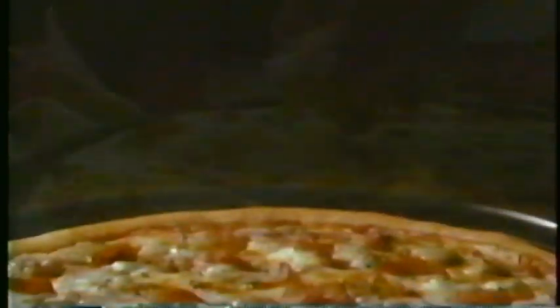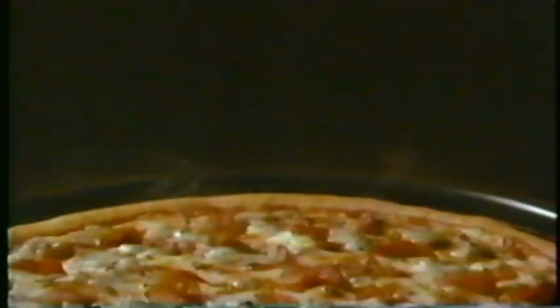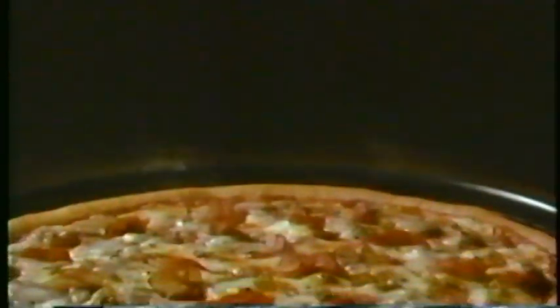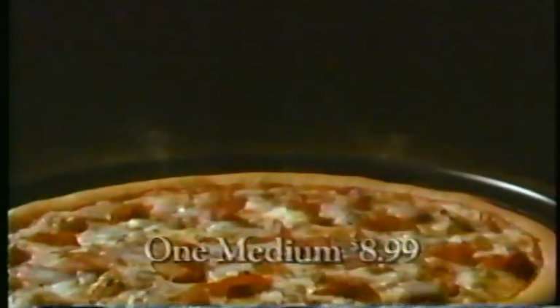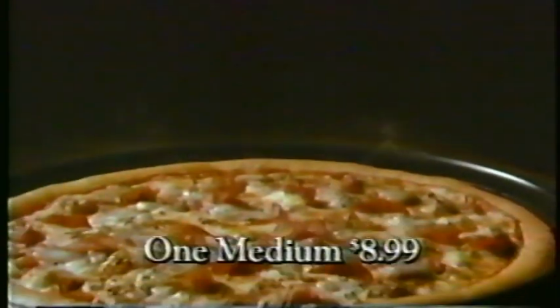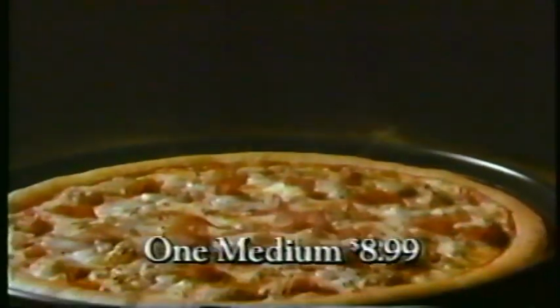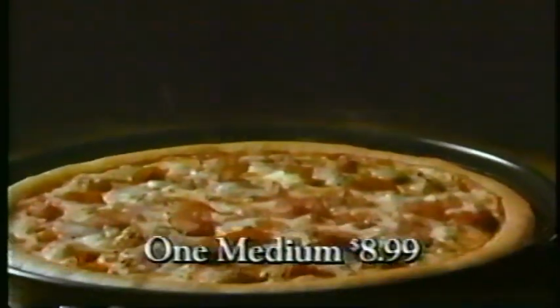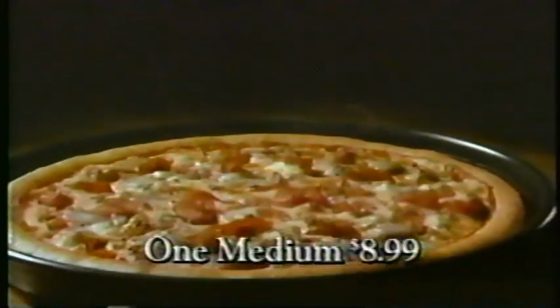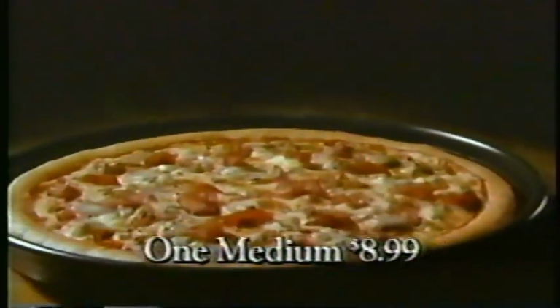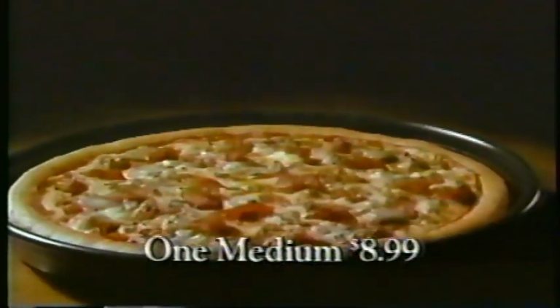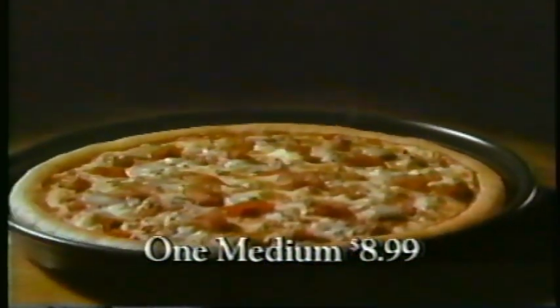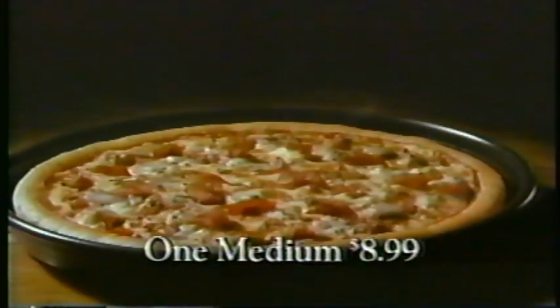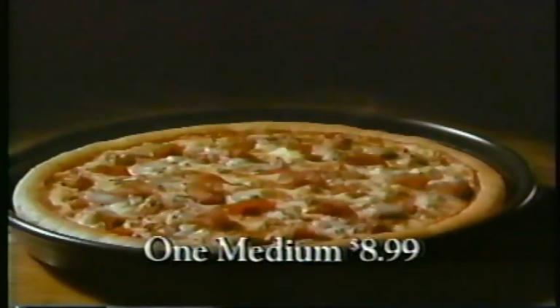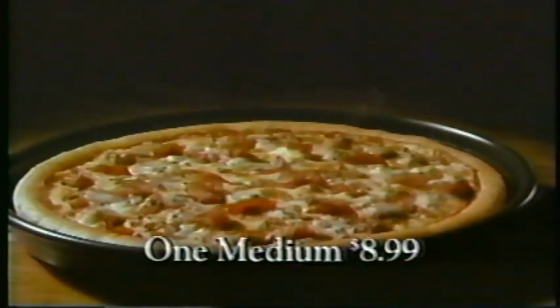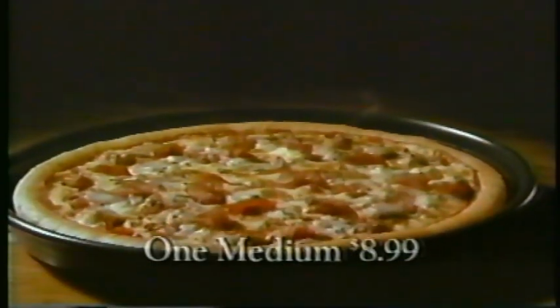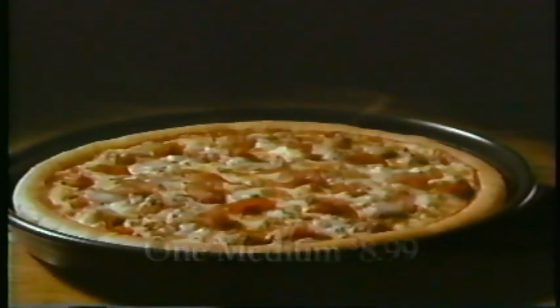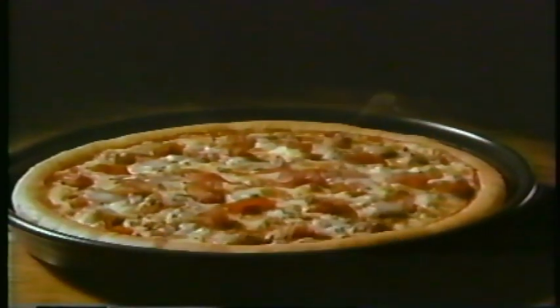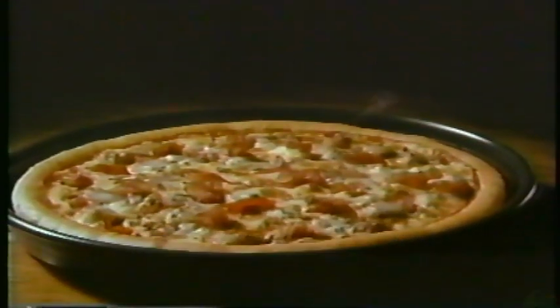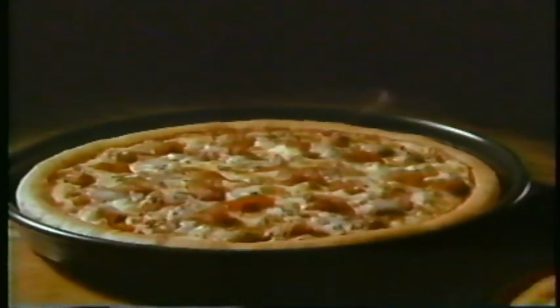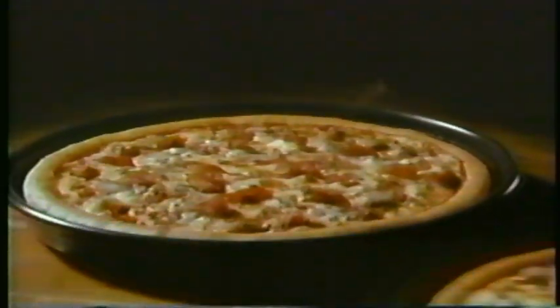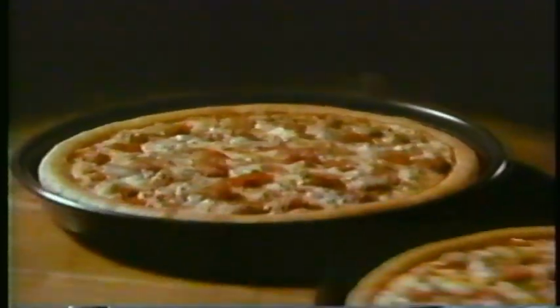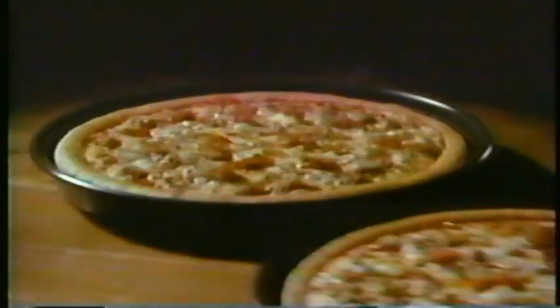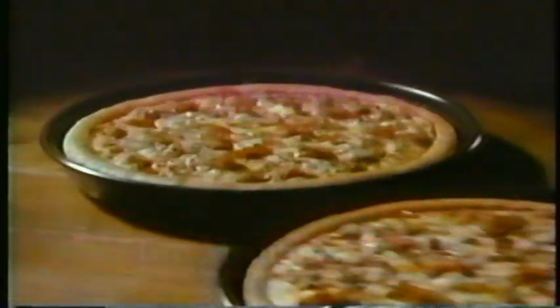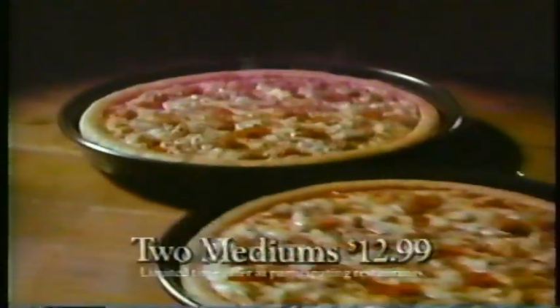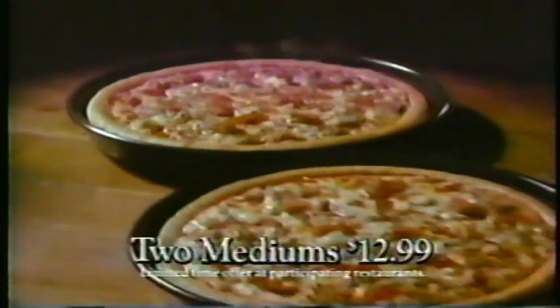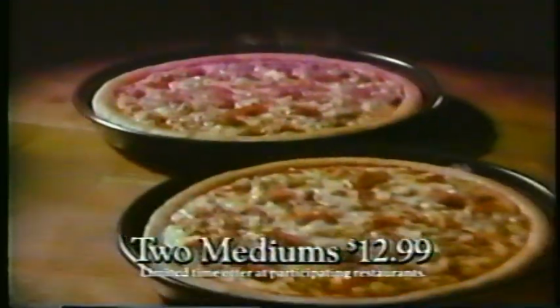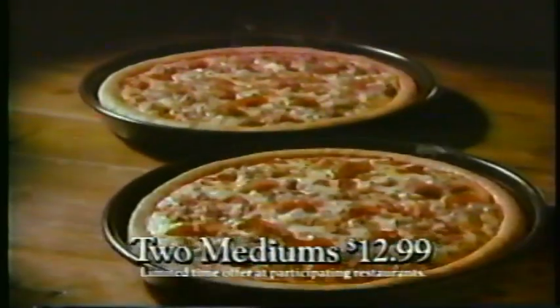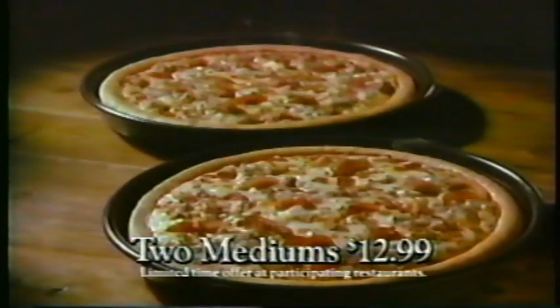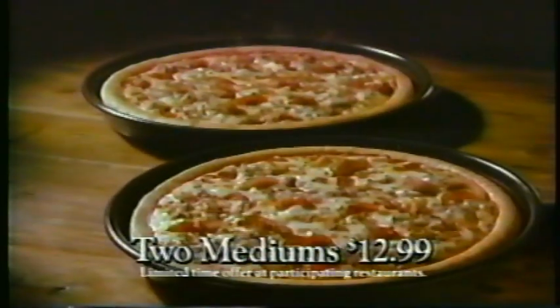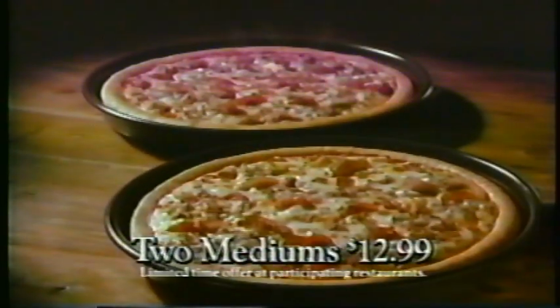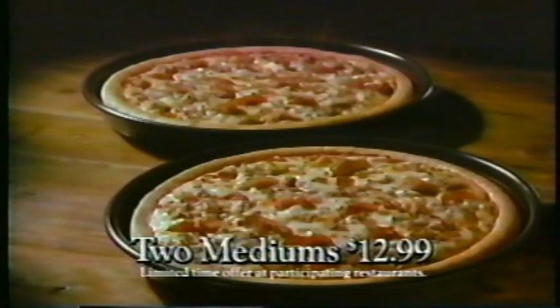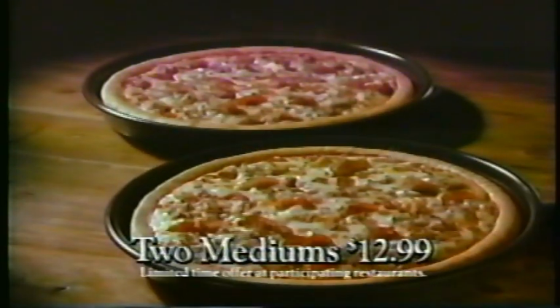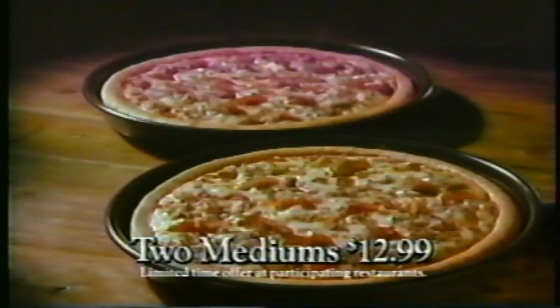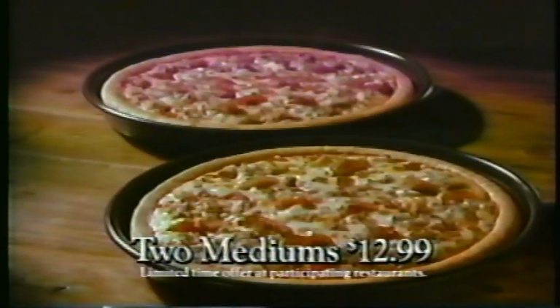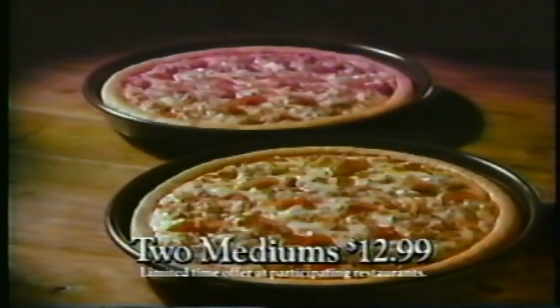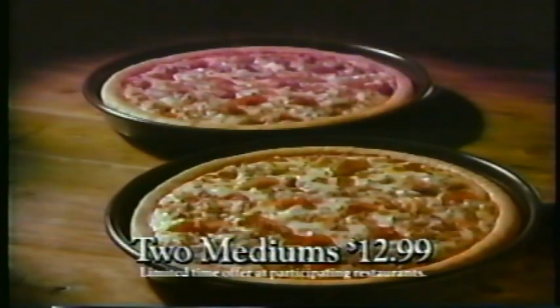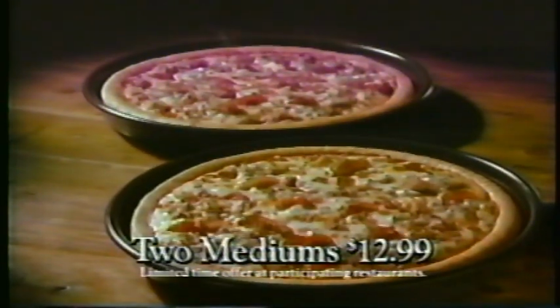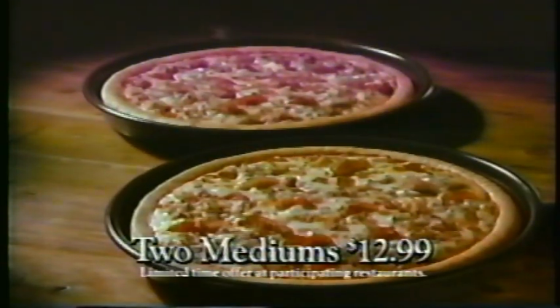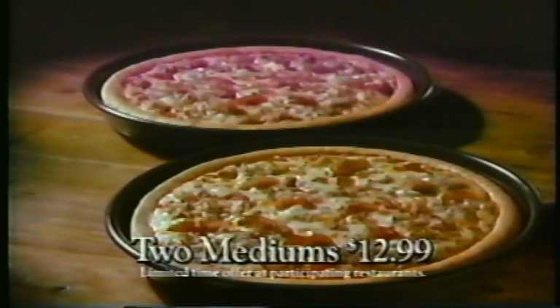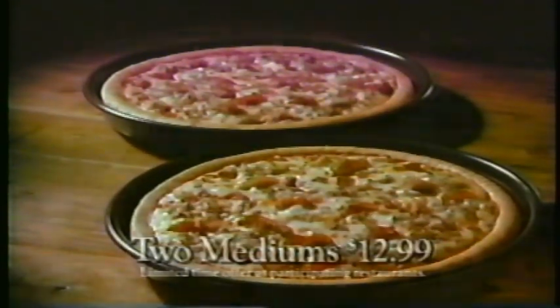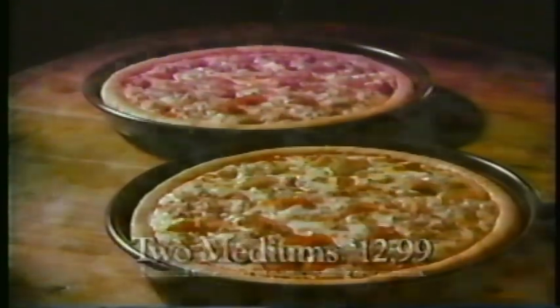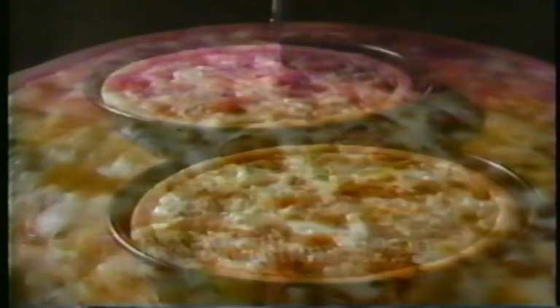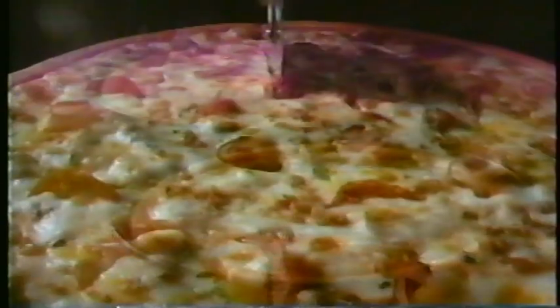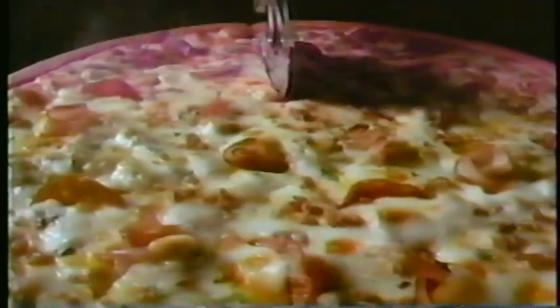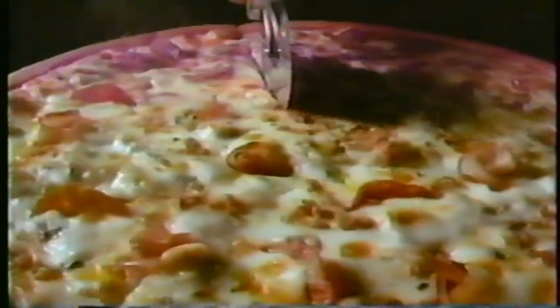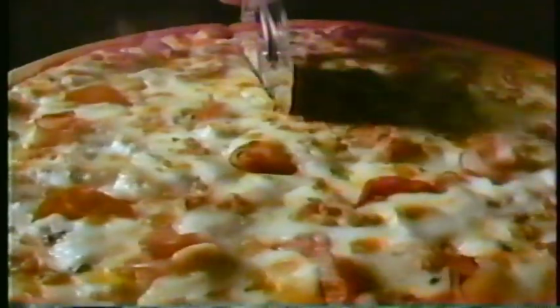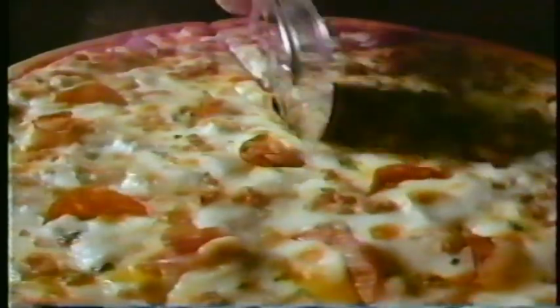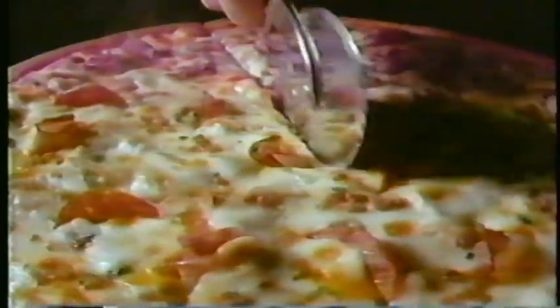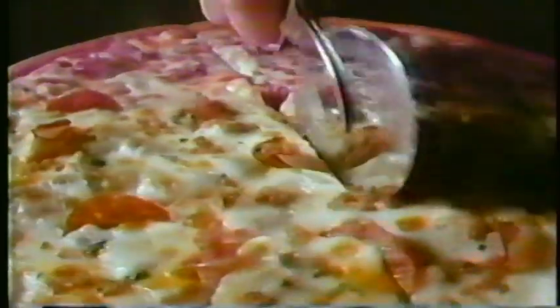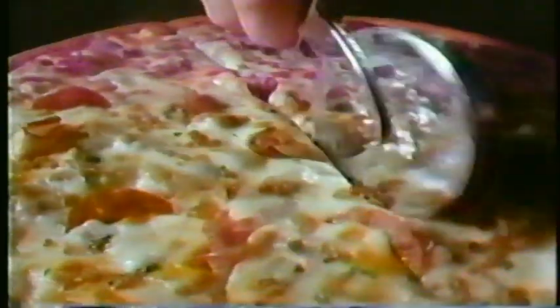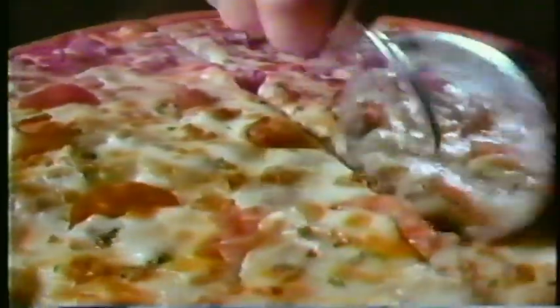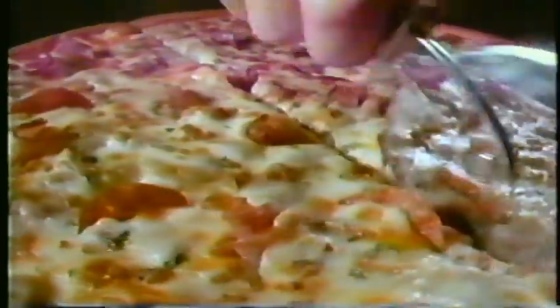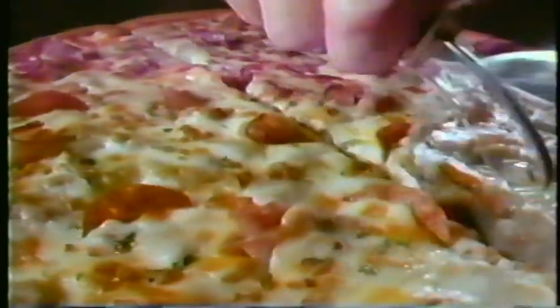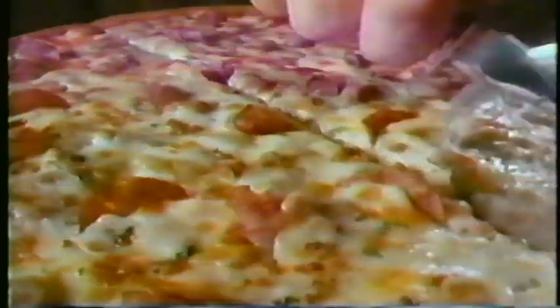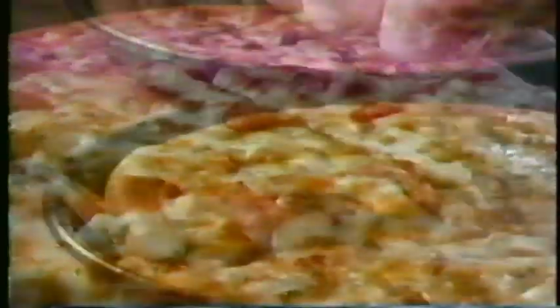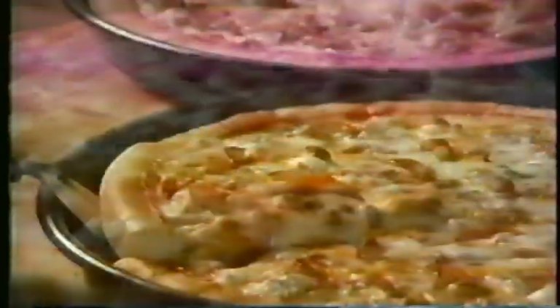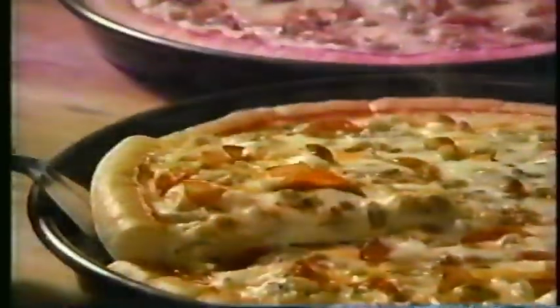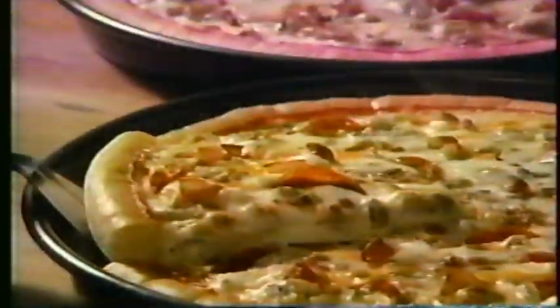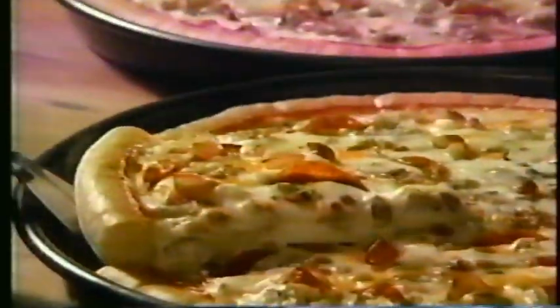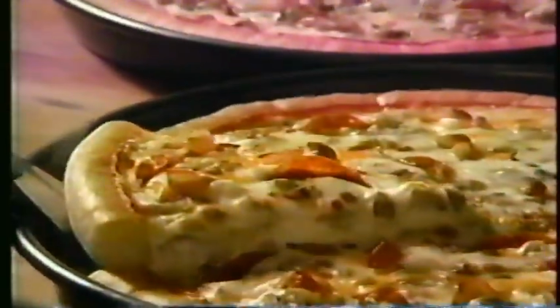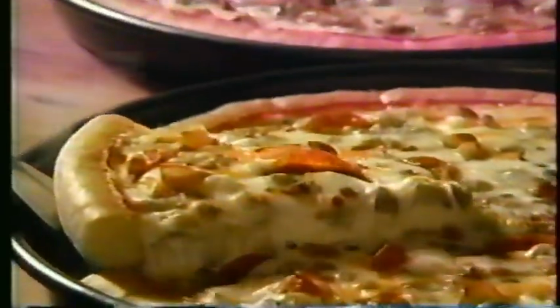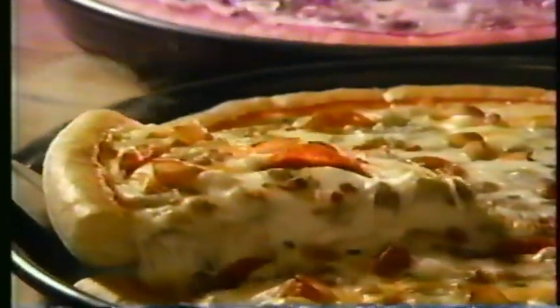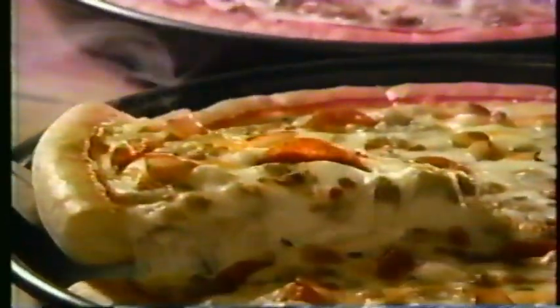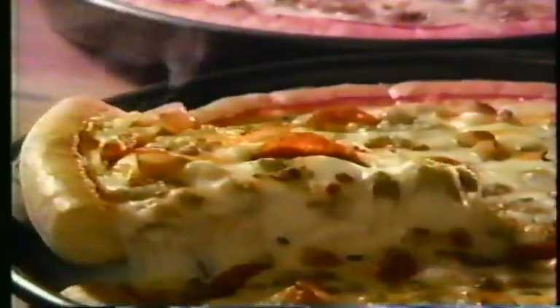Now get one medium for $8.99. Better yet, get a second one for just $4 more. So hurry, it's a limited time offer.